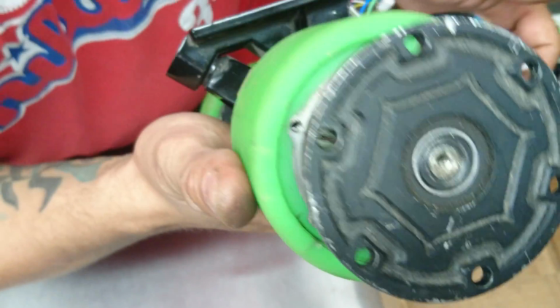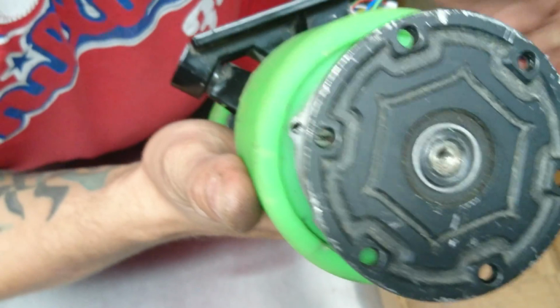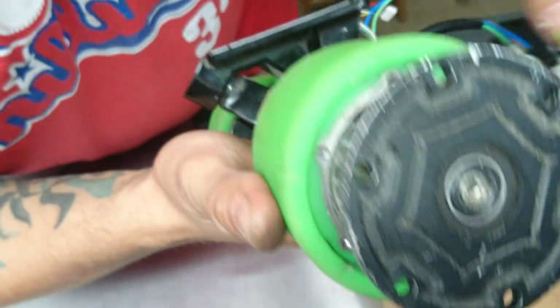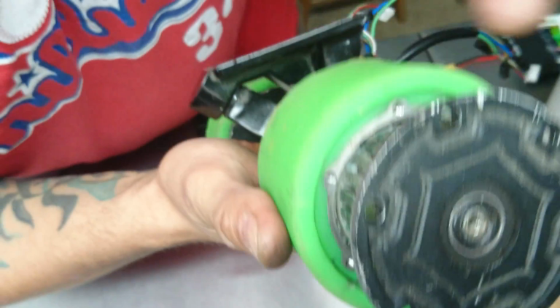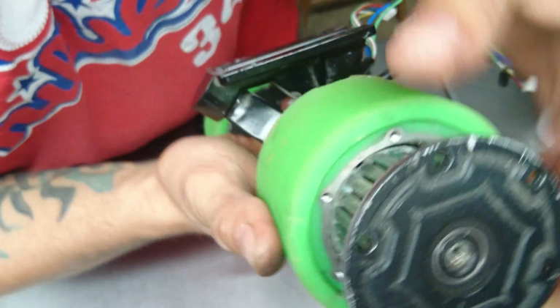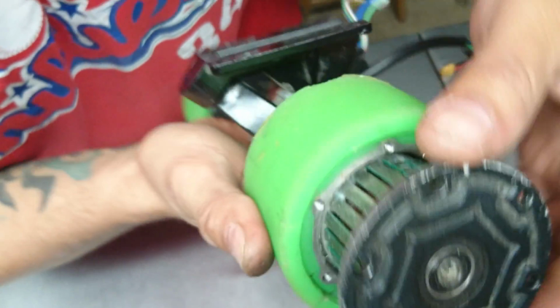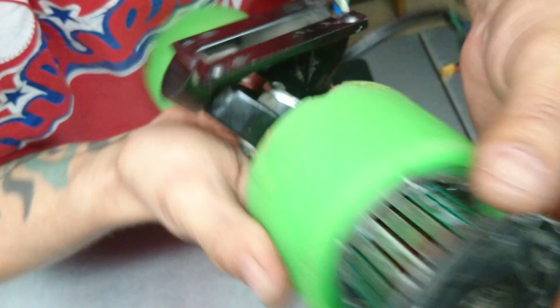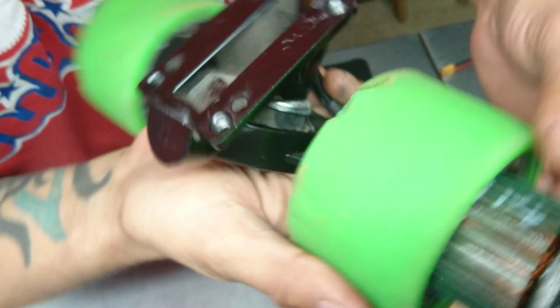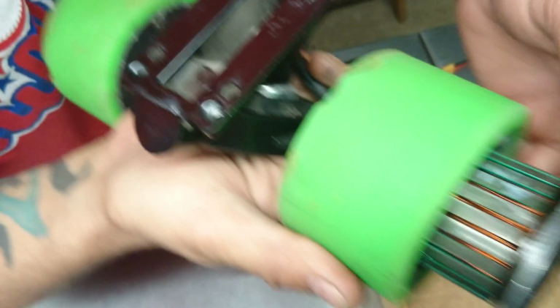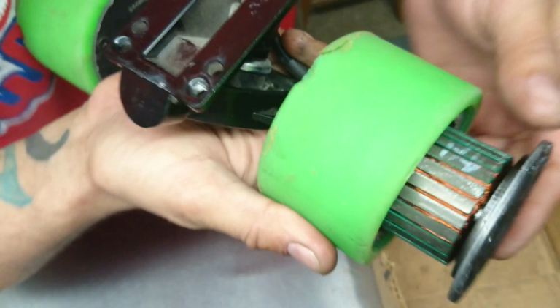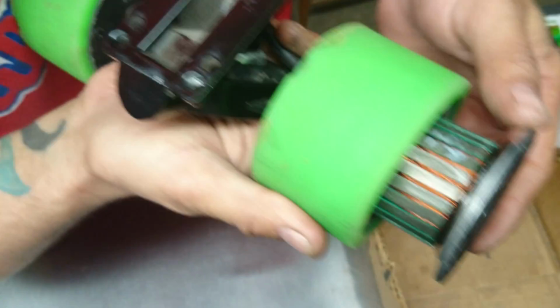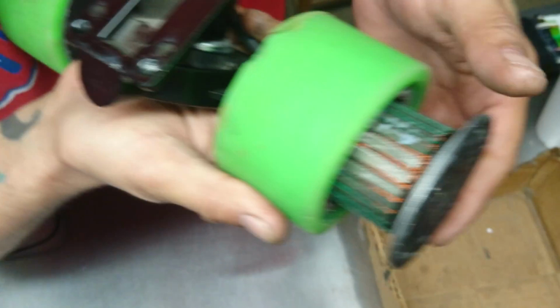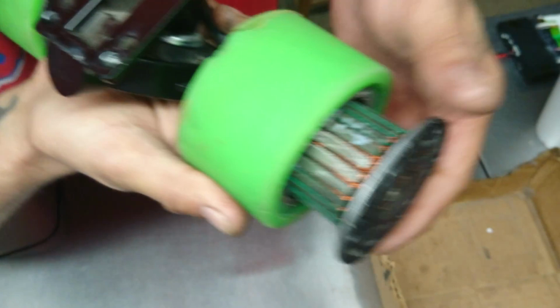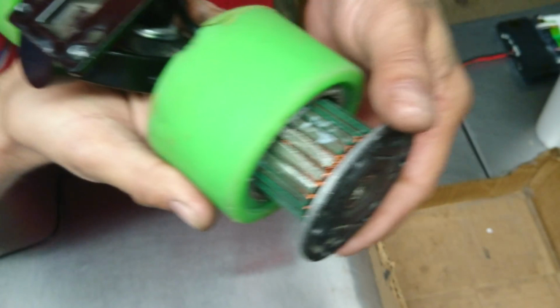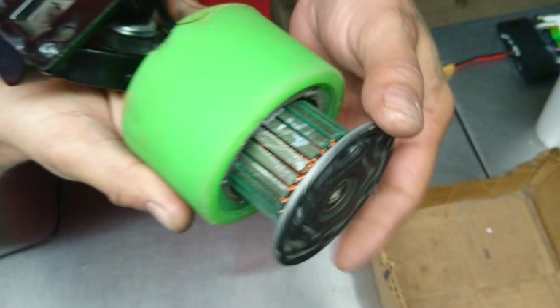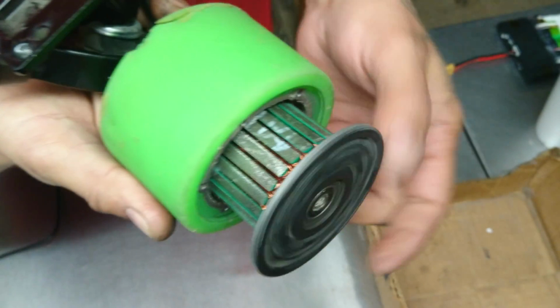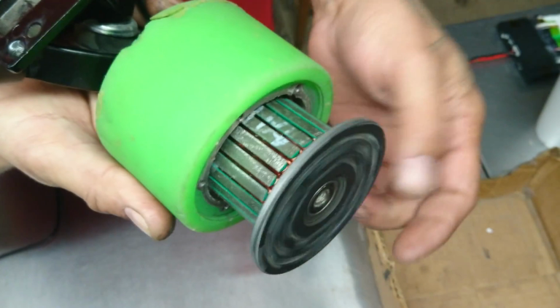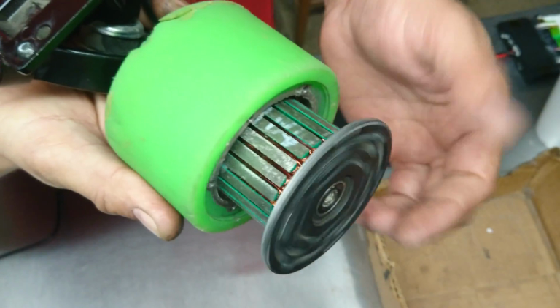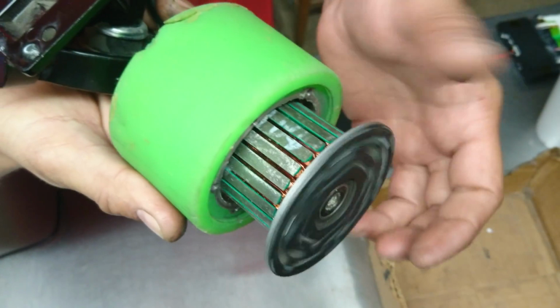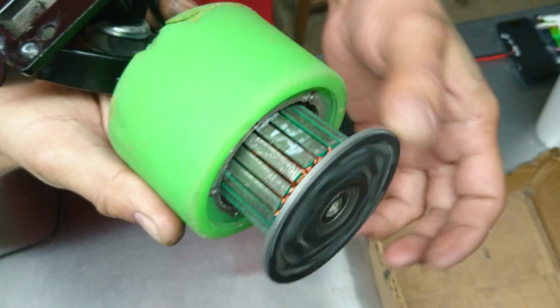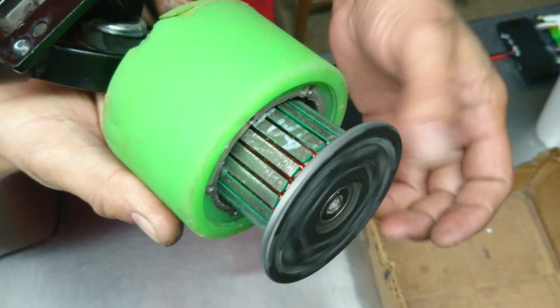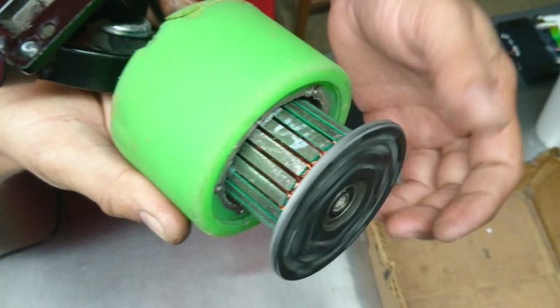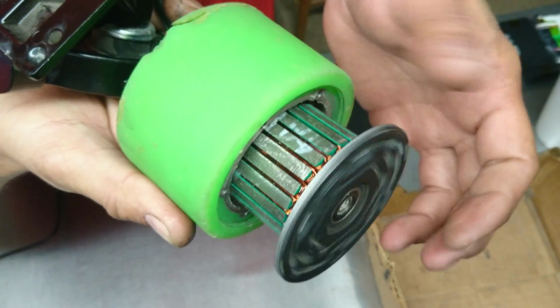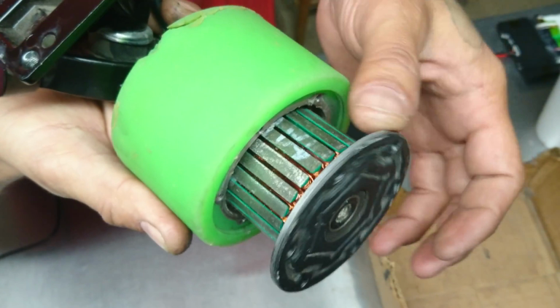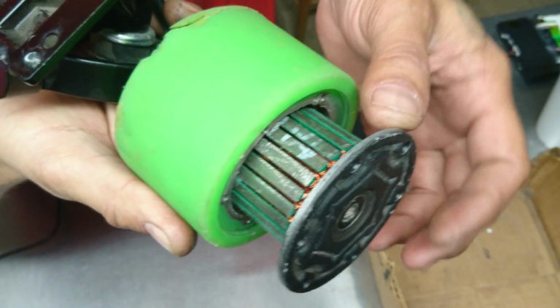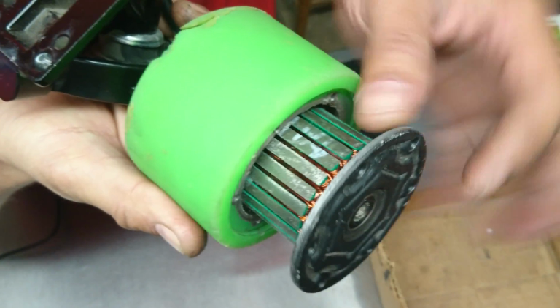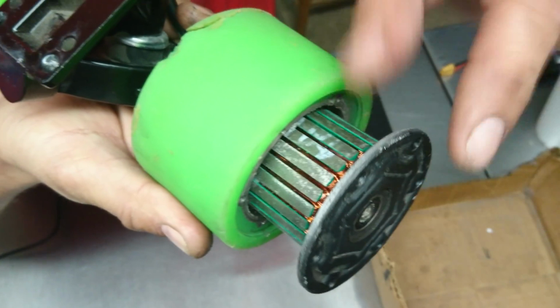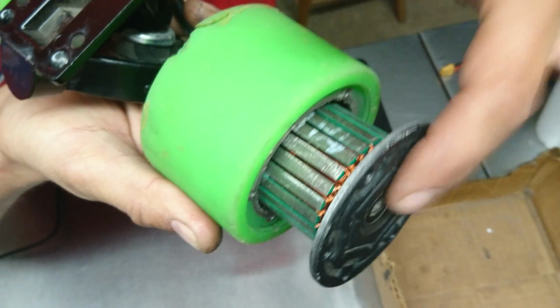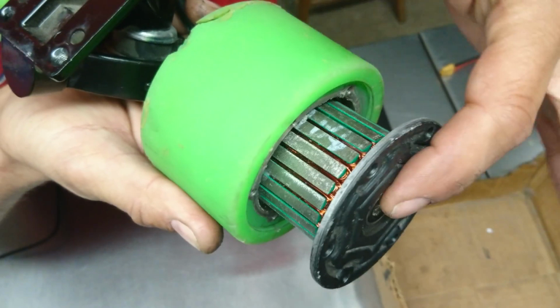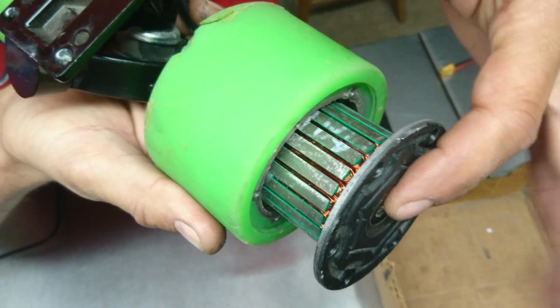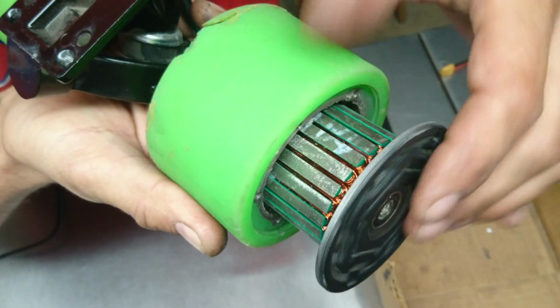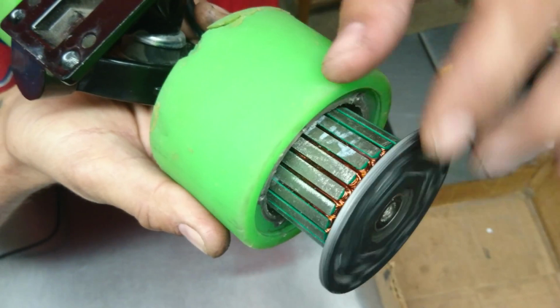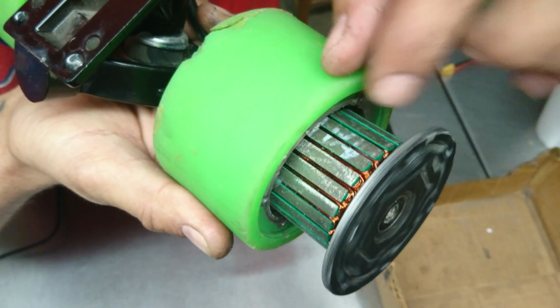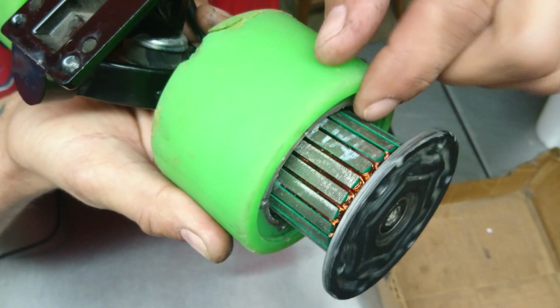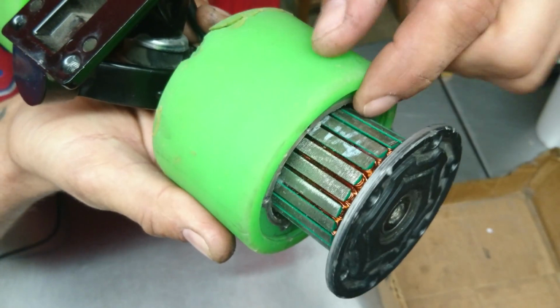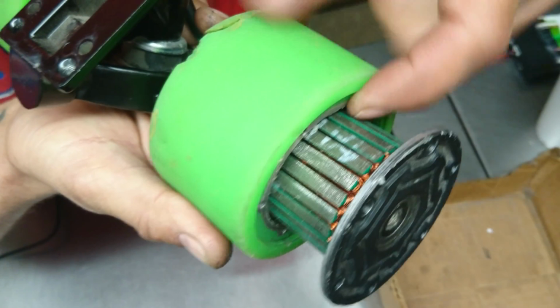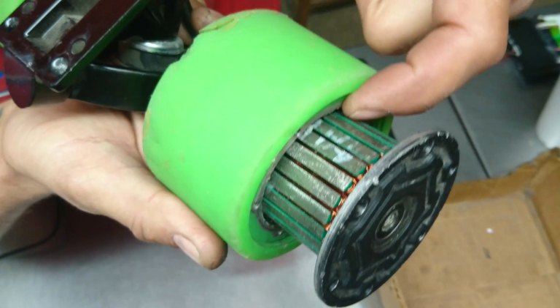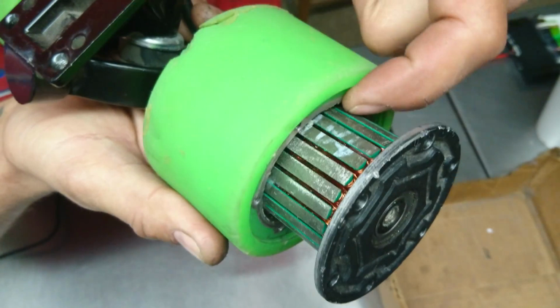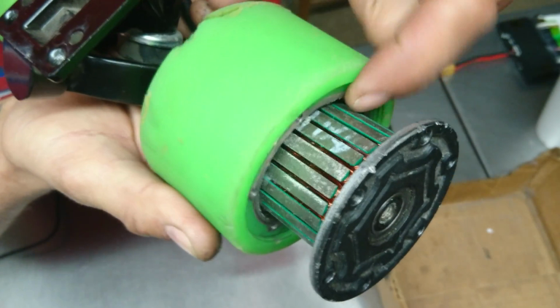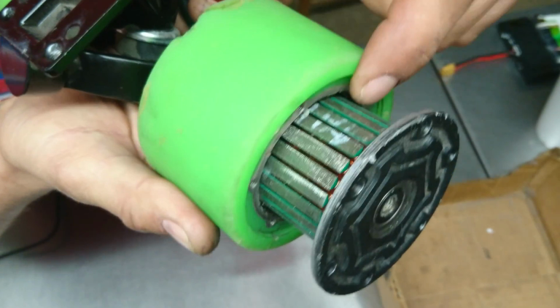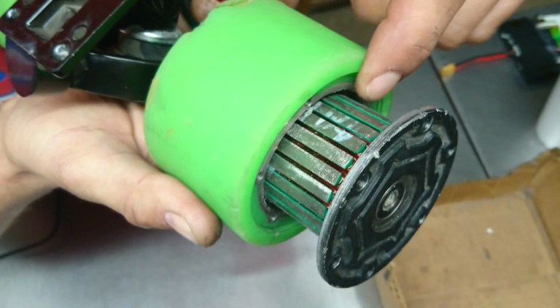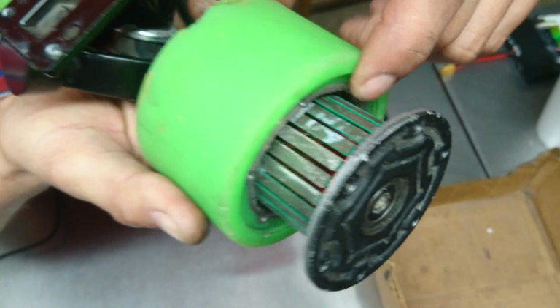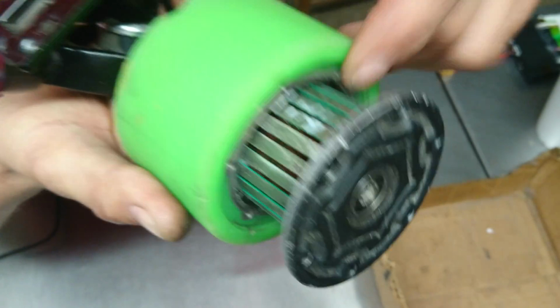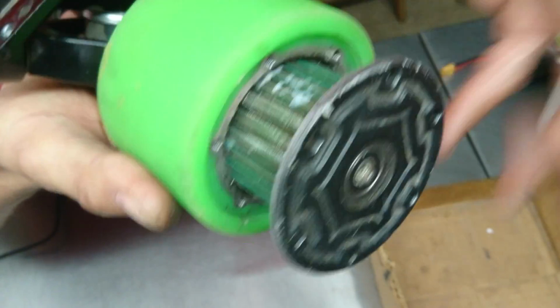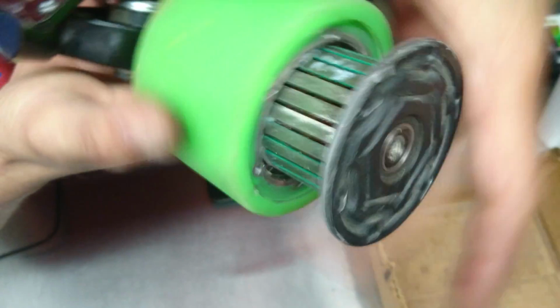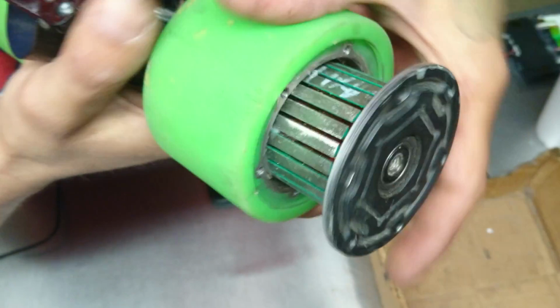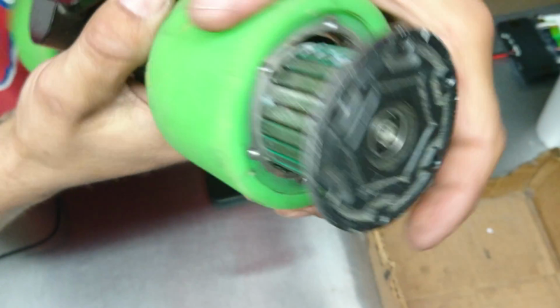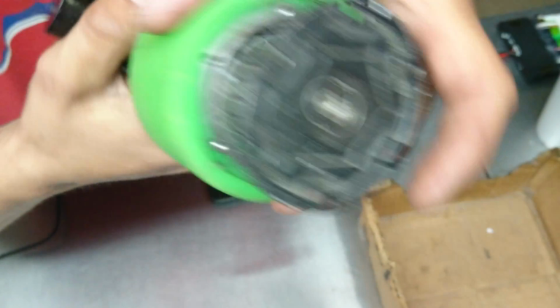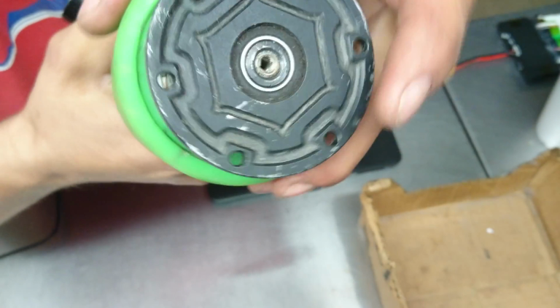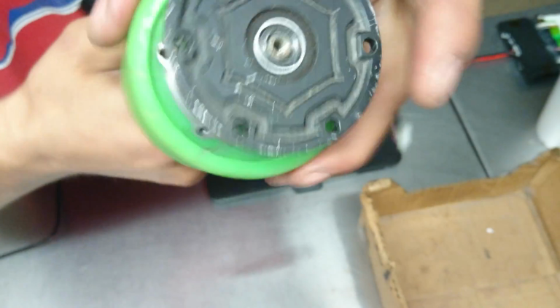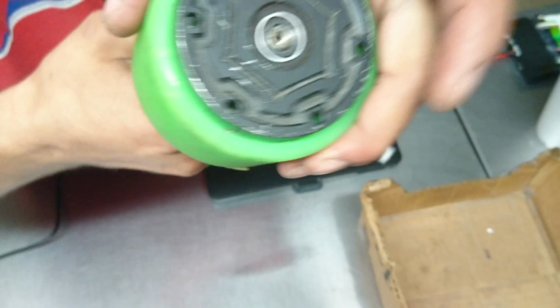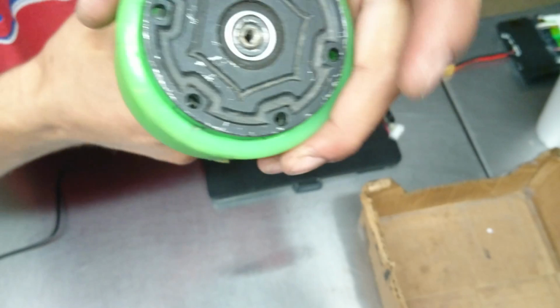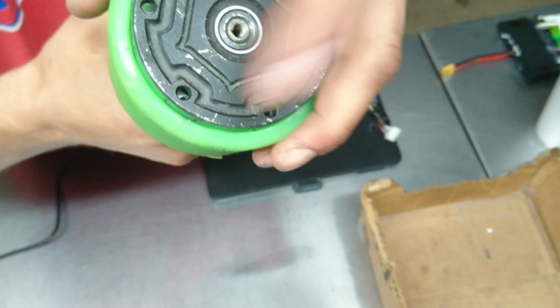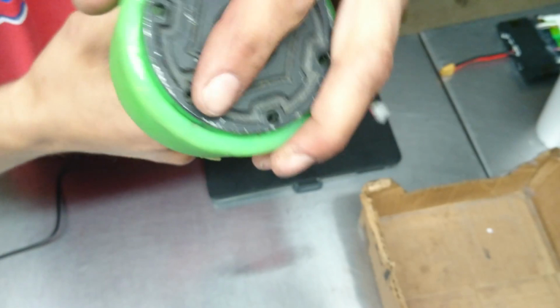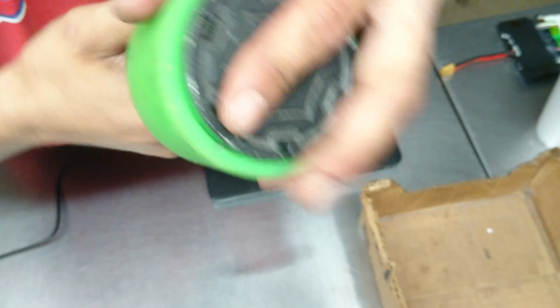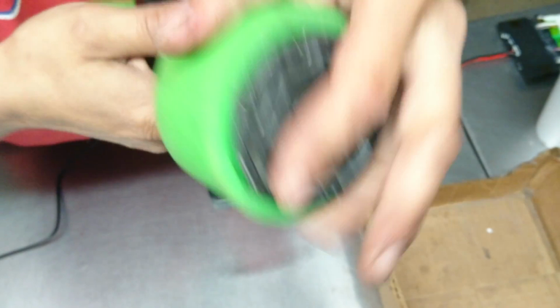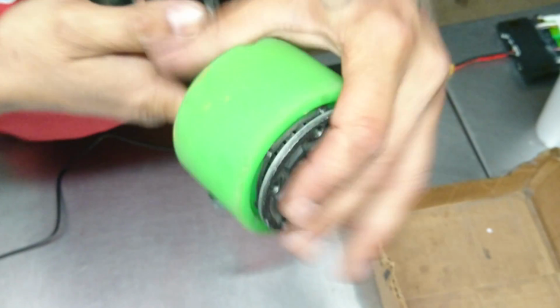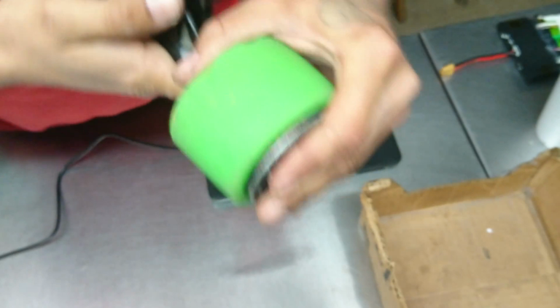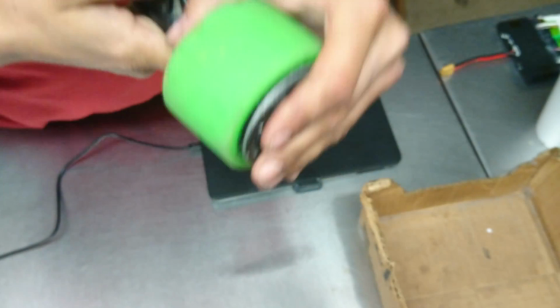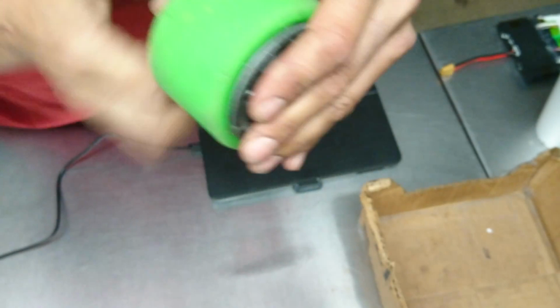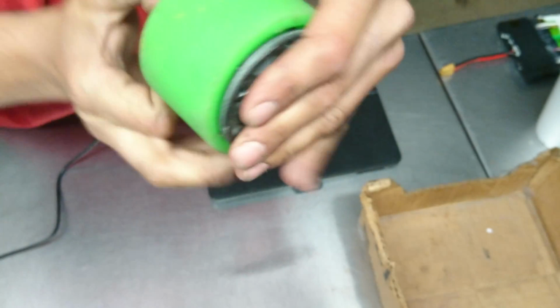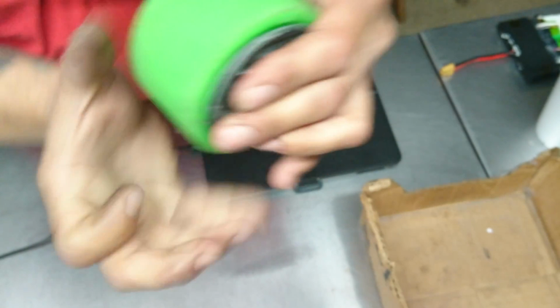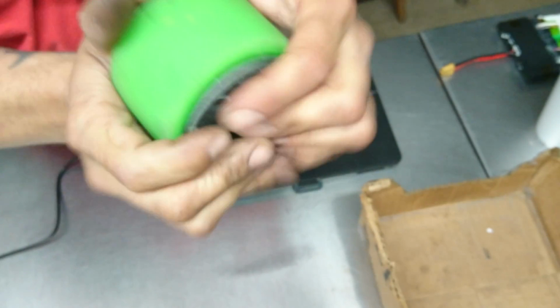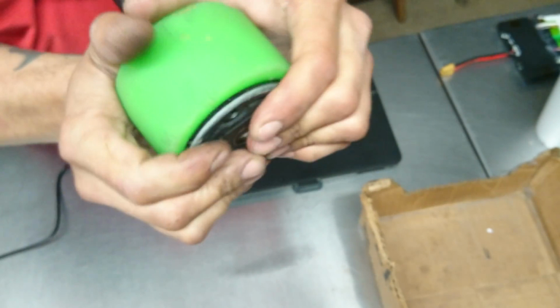I forgot to put it in airplane mode — there we go. And you can see how that works, how it keeps the motor in the center.